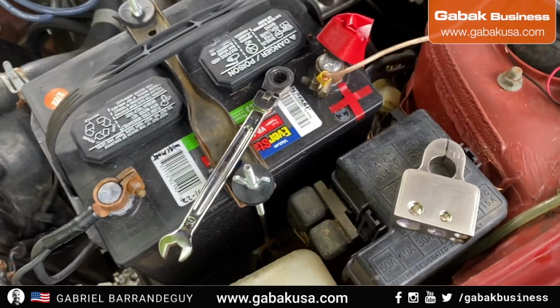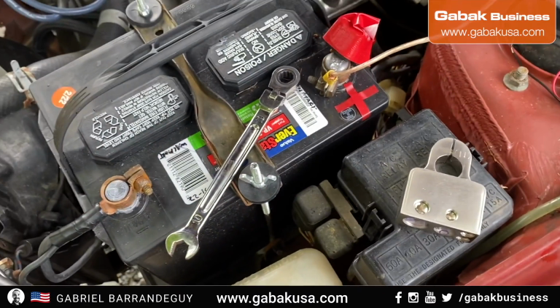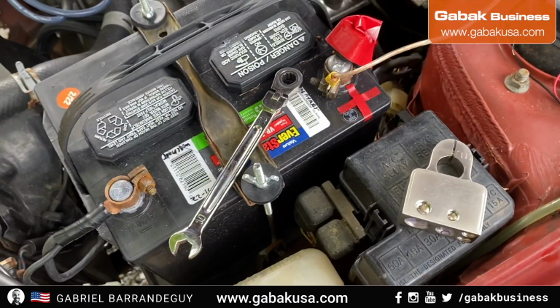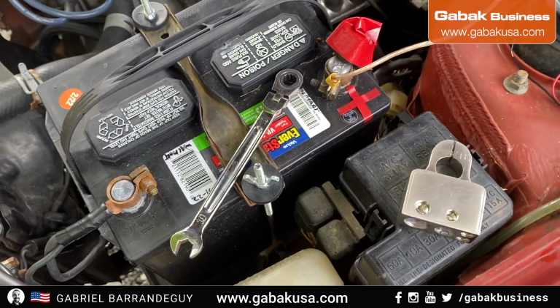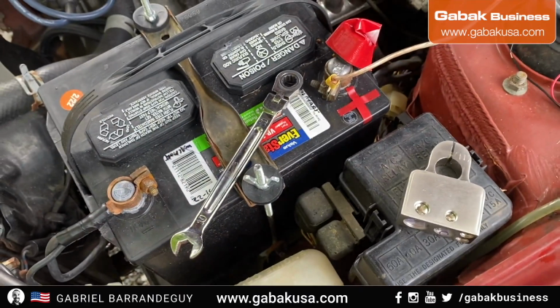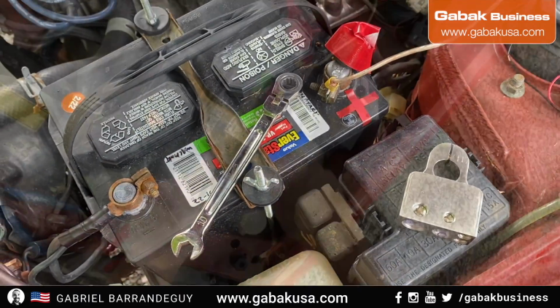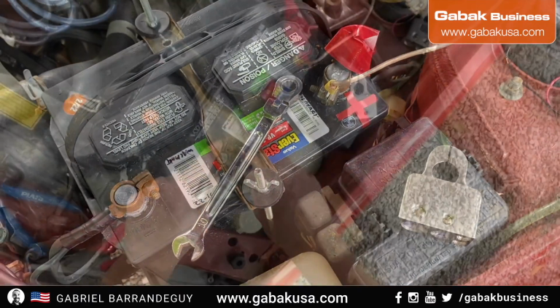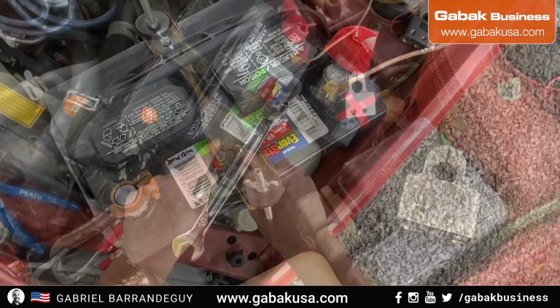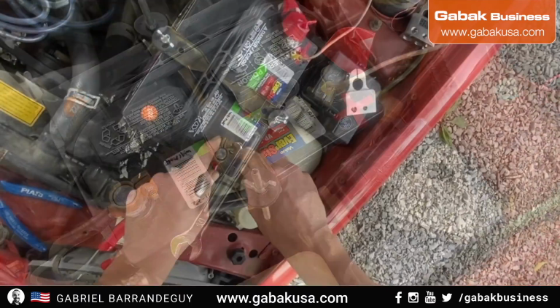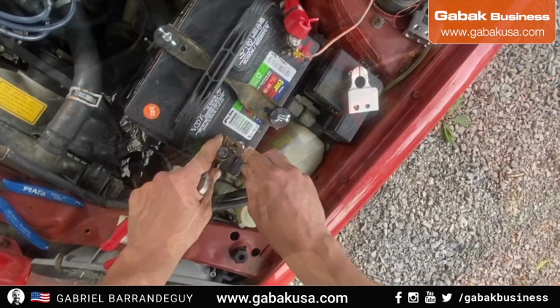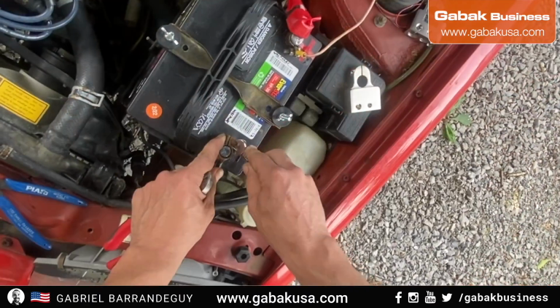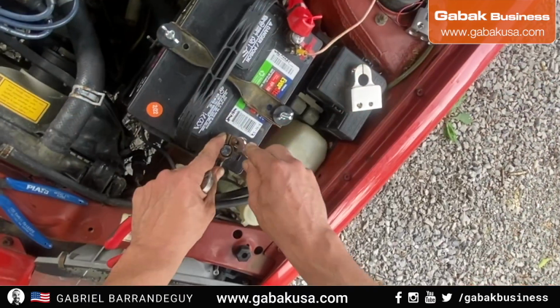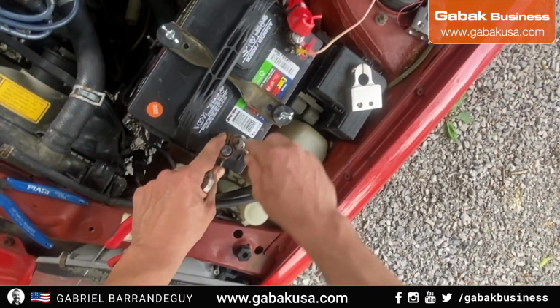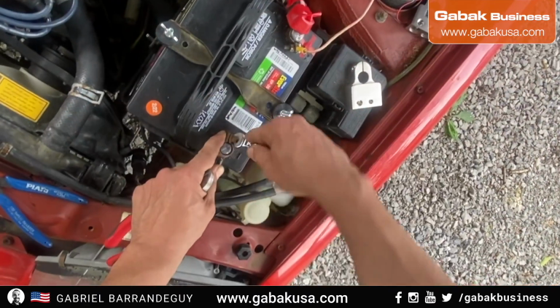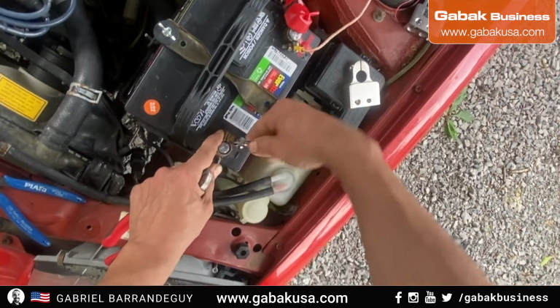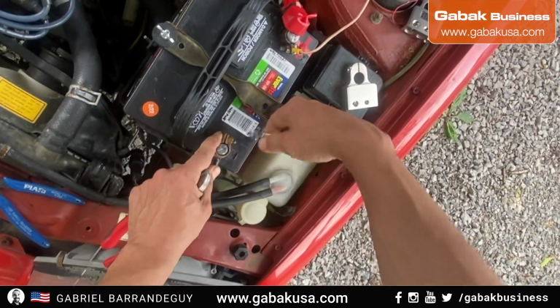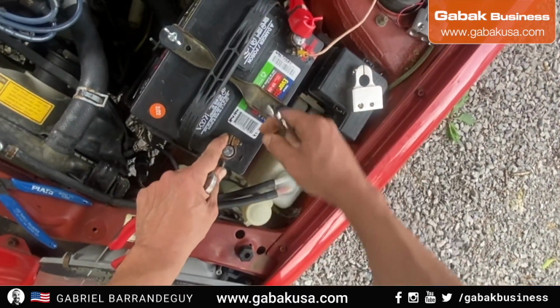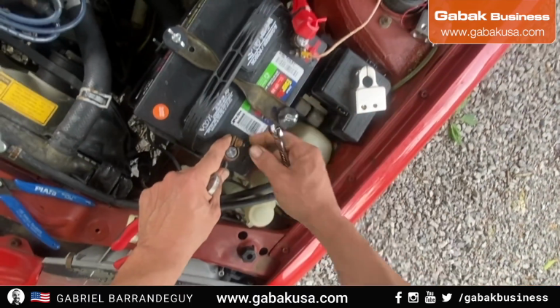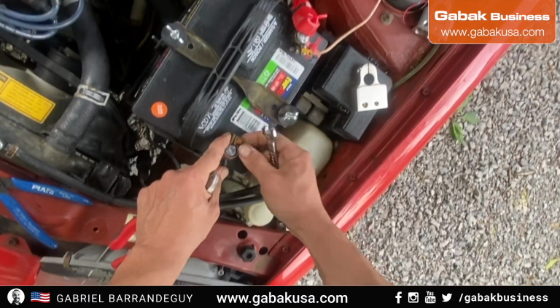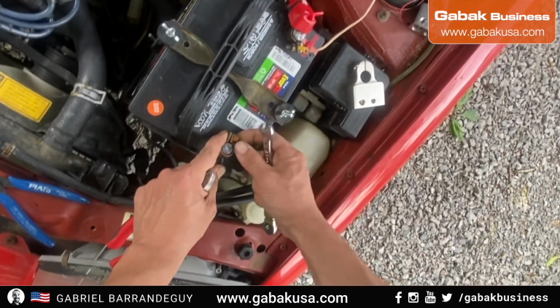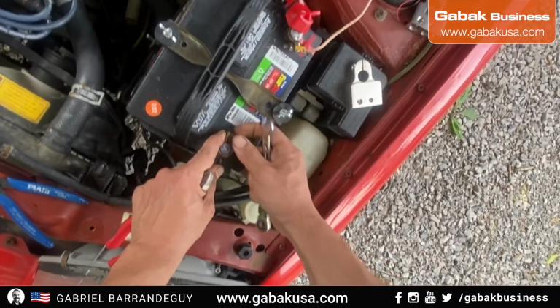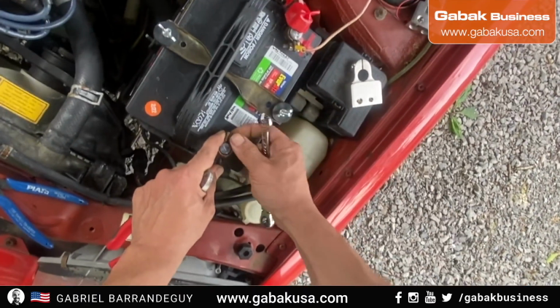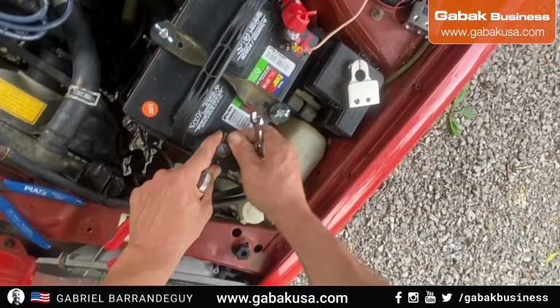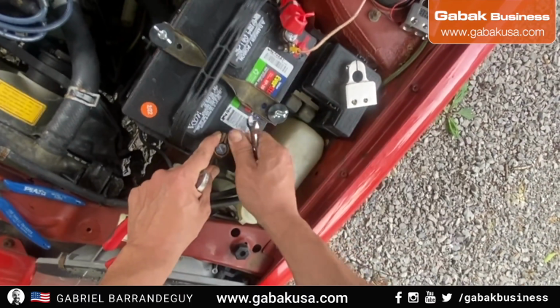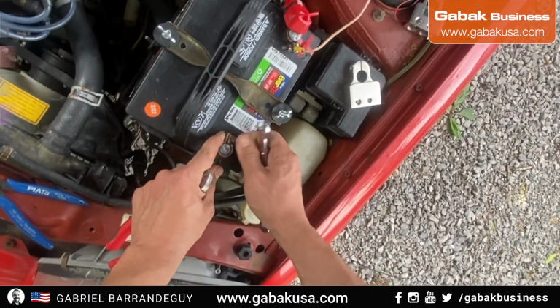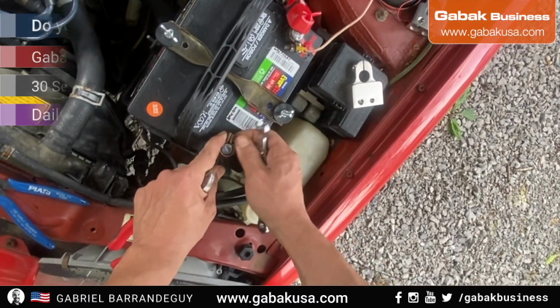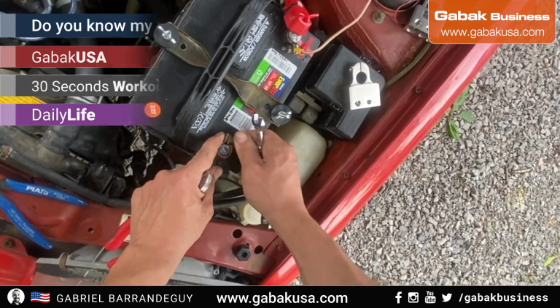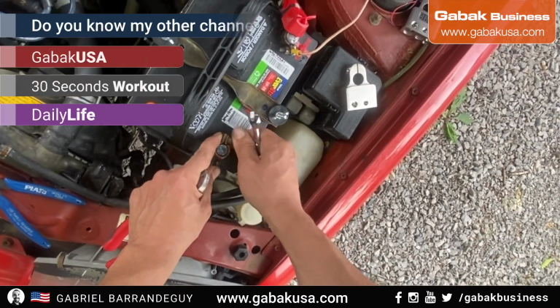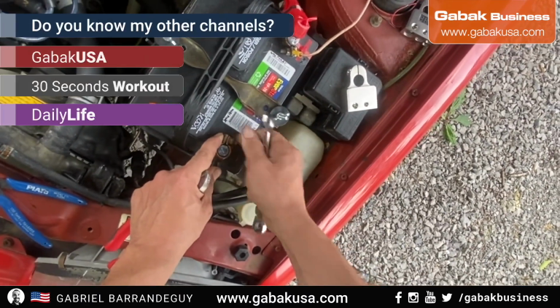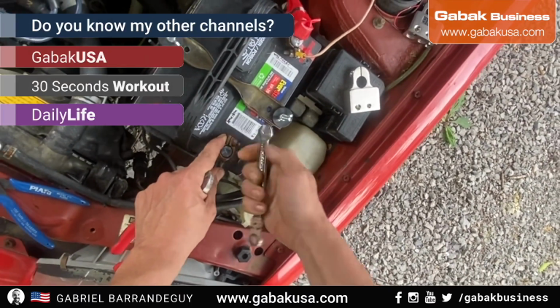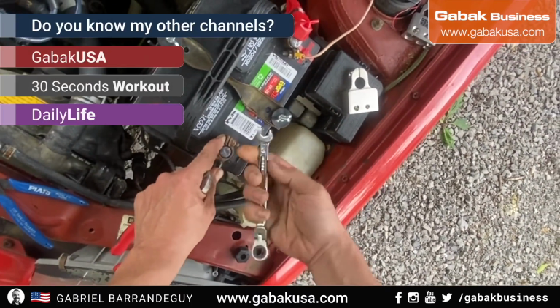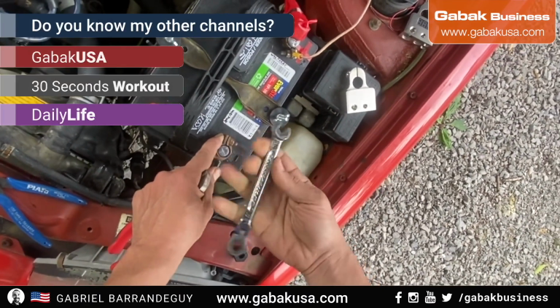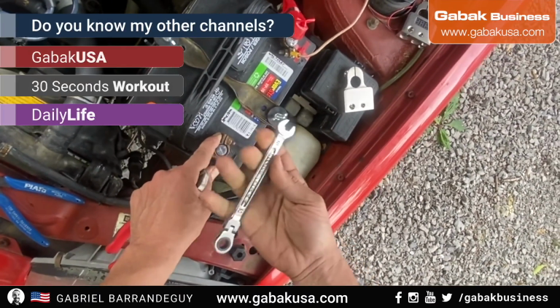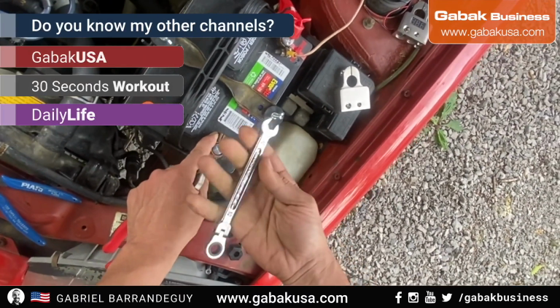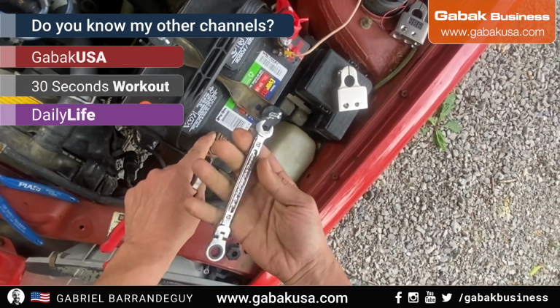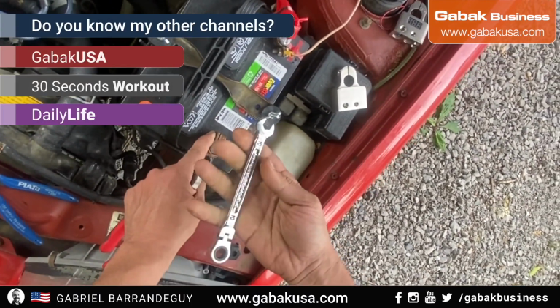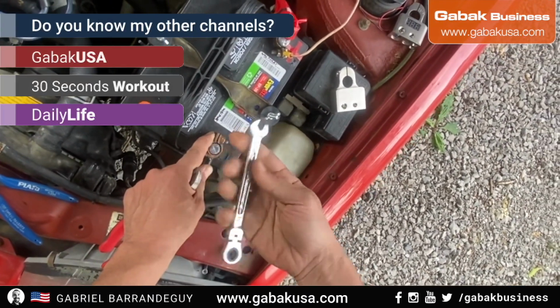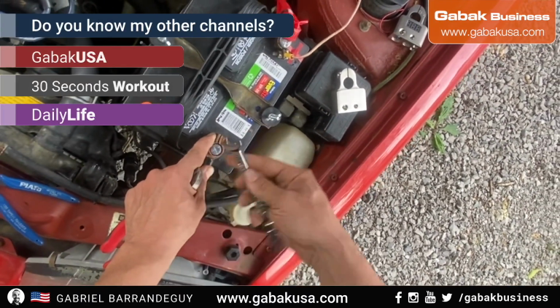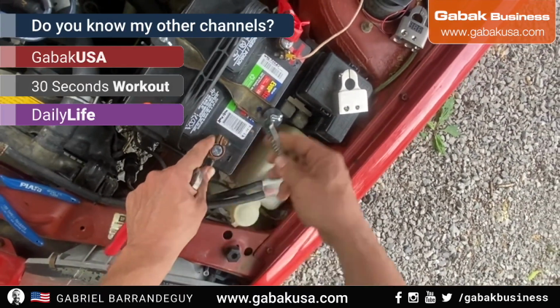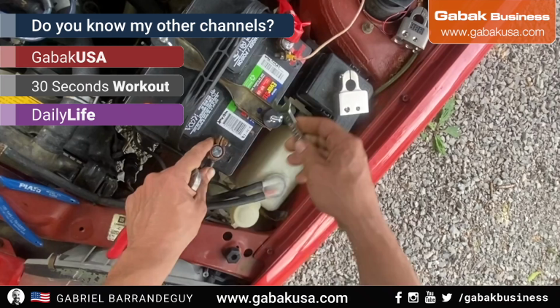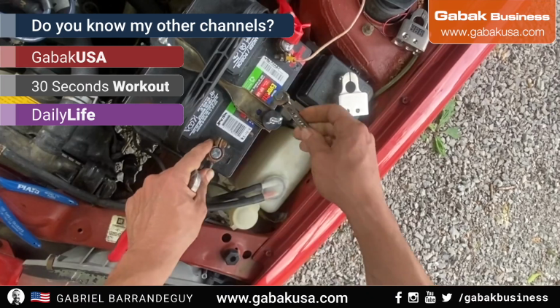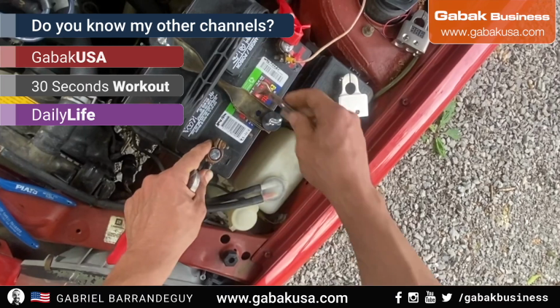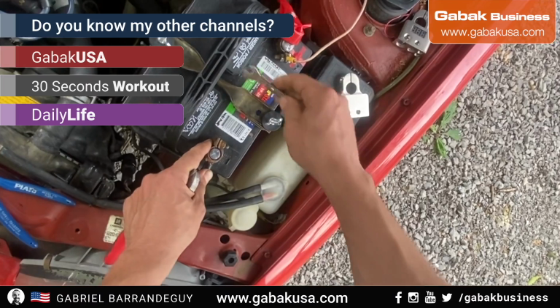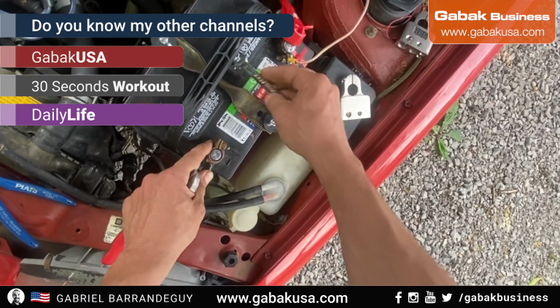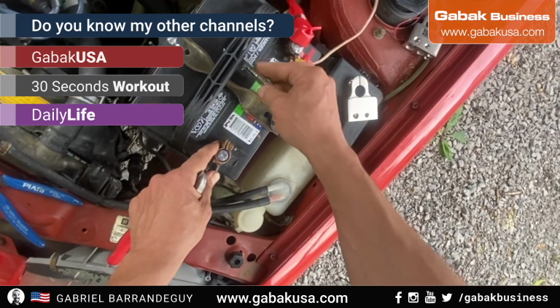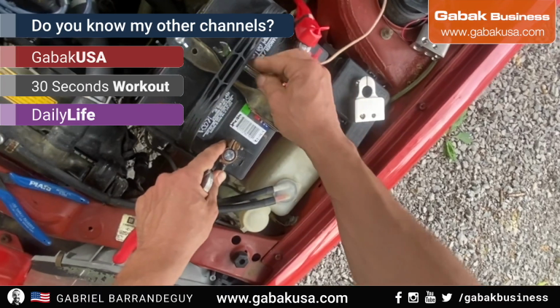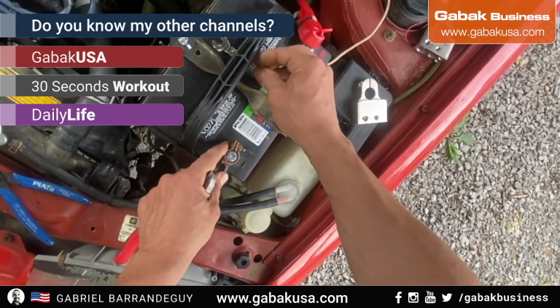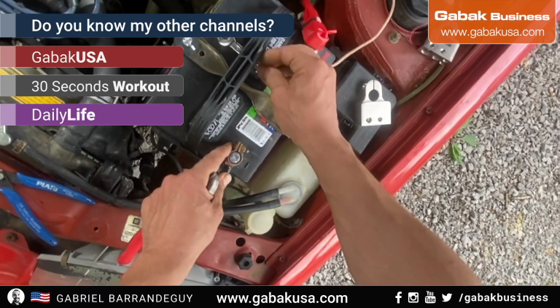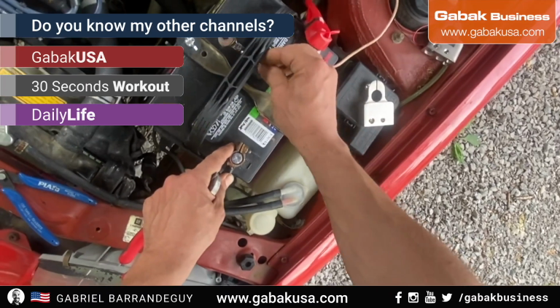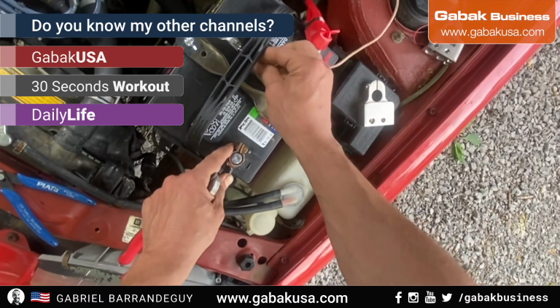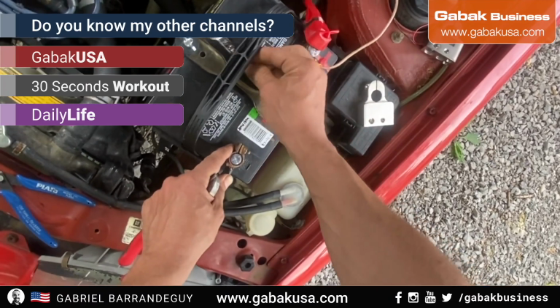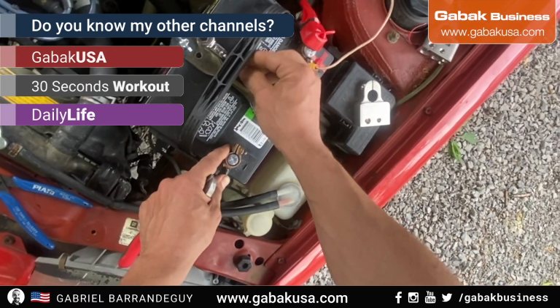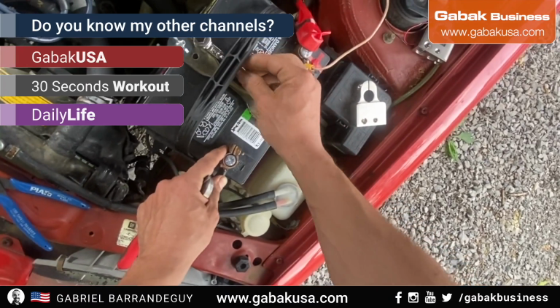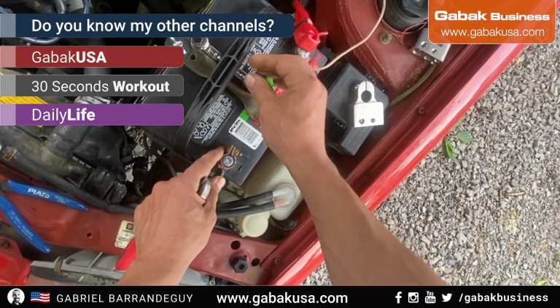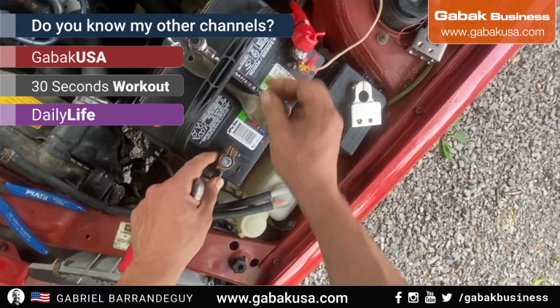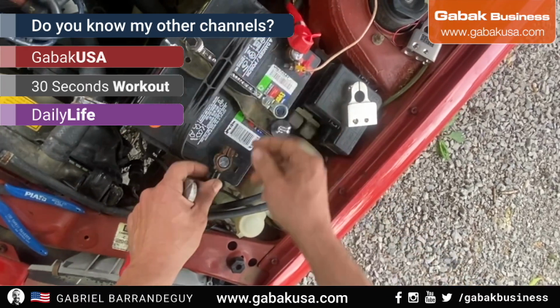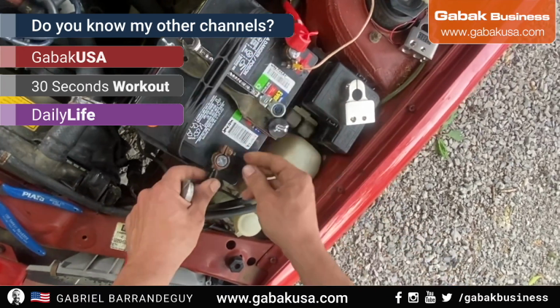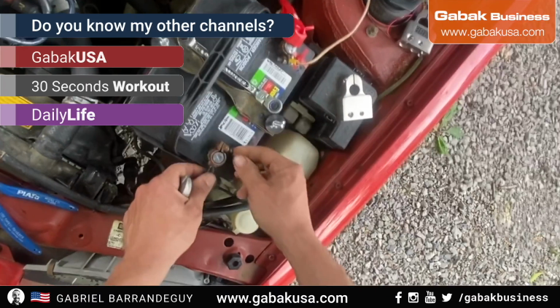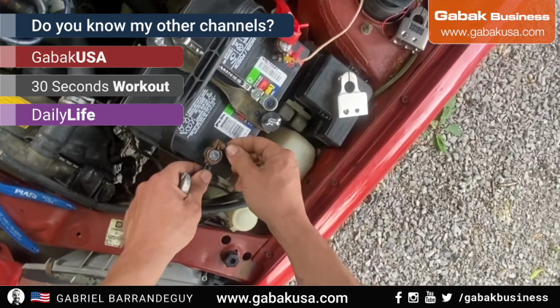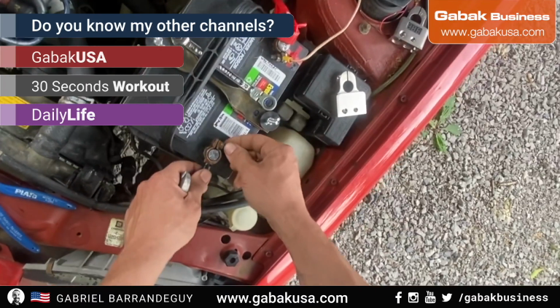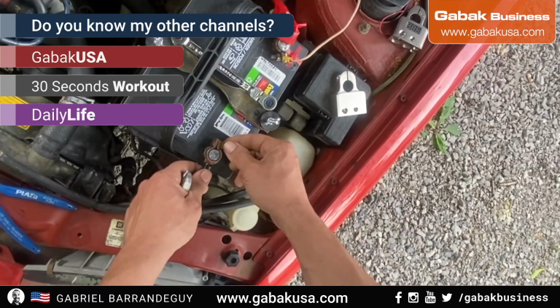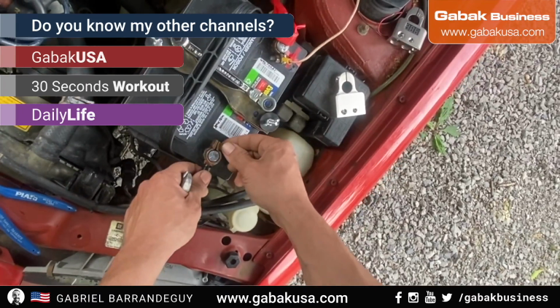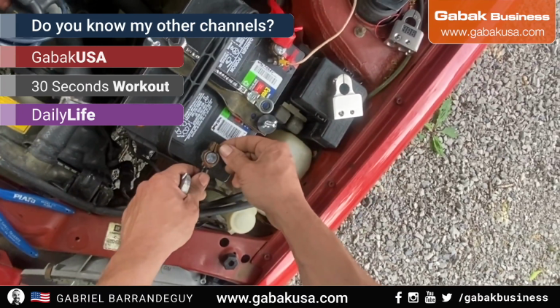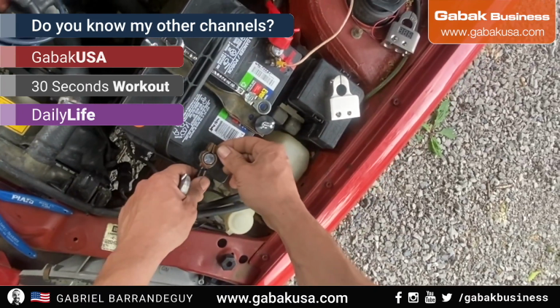As you can see, we're going to untie this — in this case we're using a 10, sometimes it's 10, sometimes it's 8.